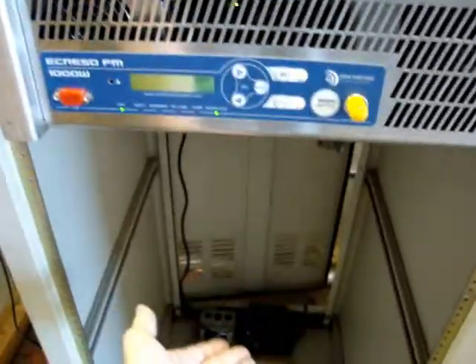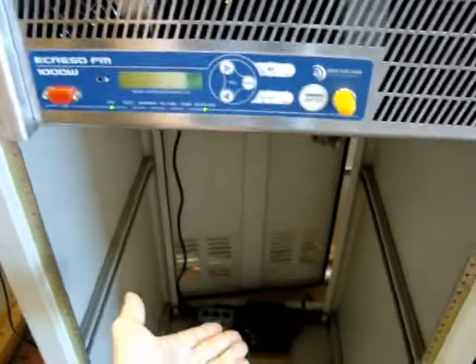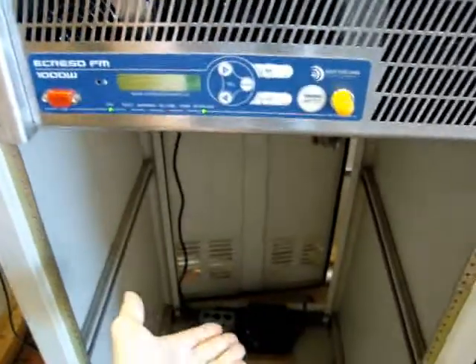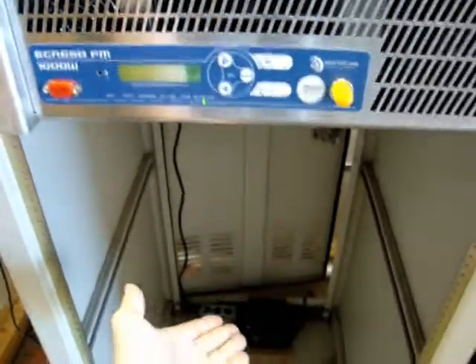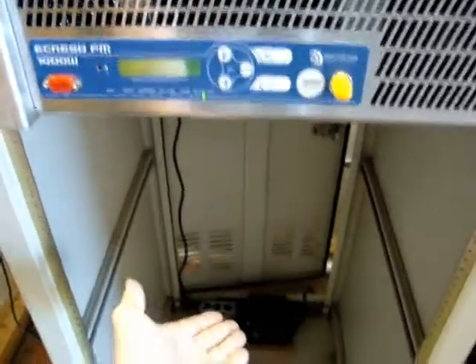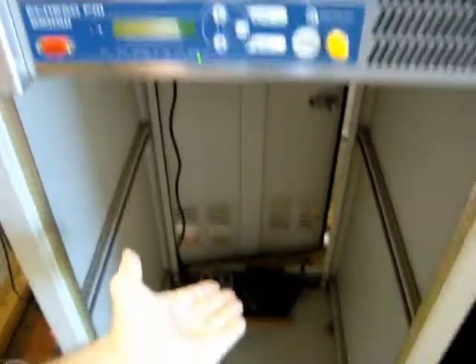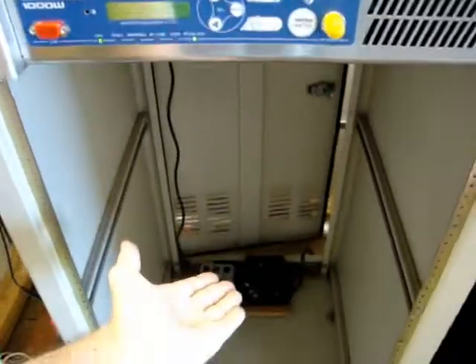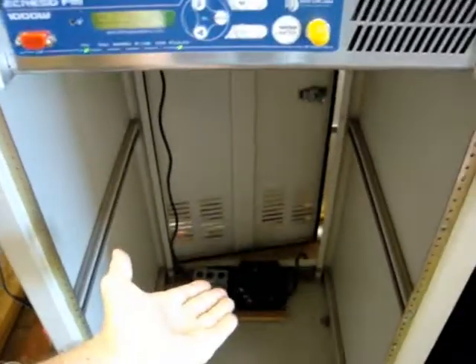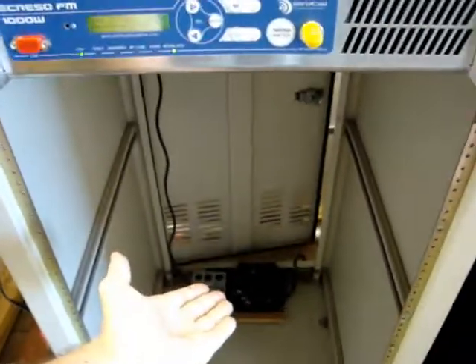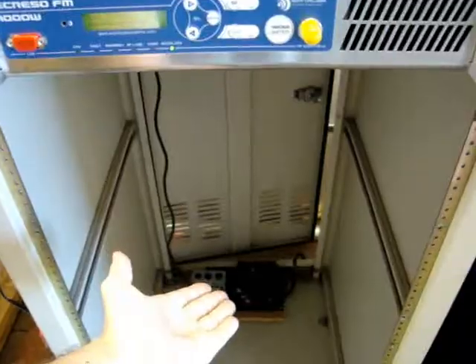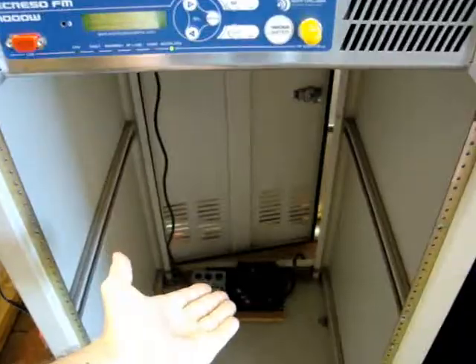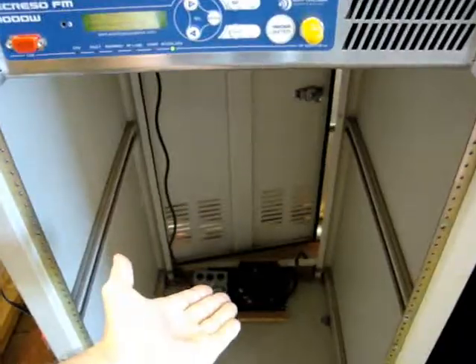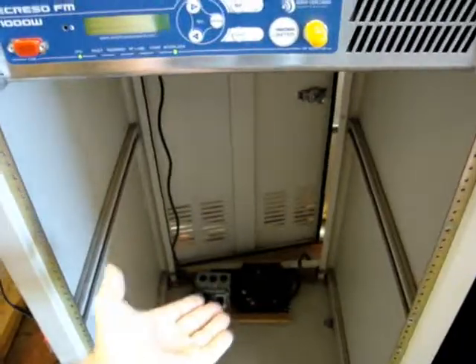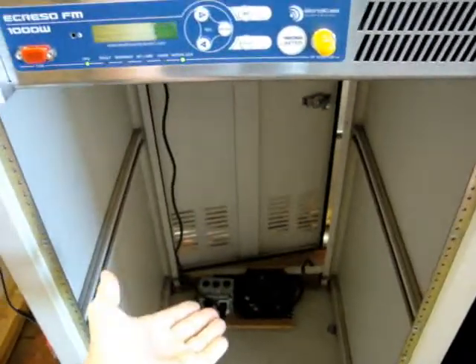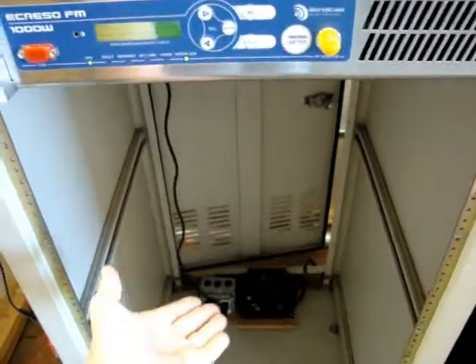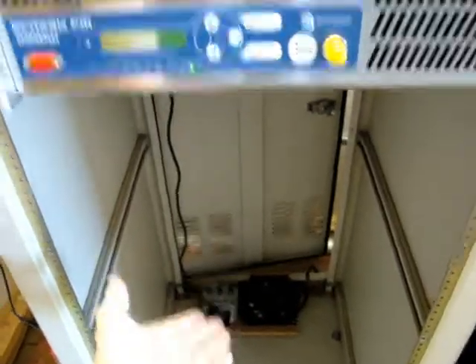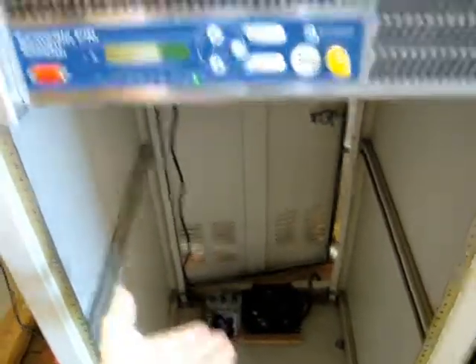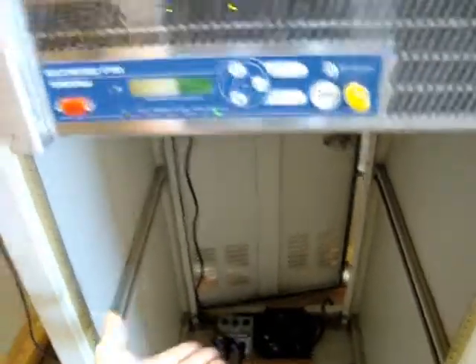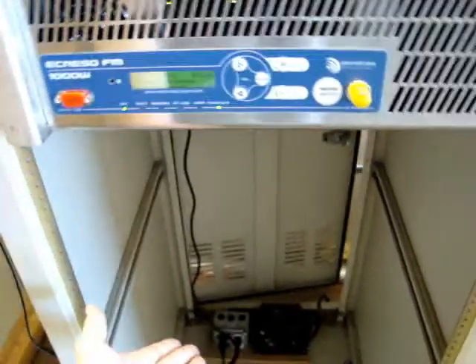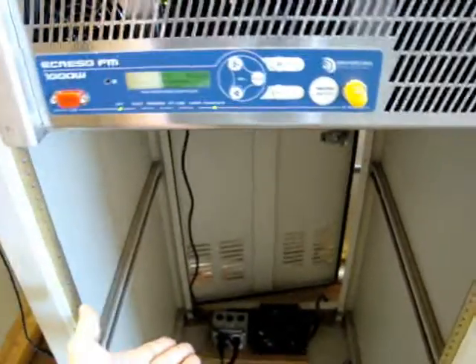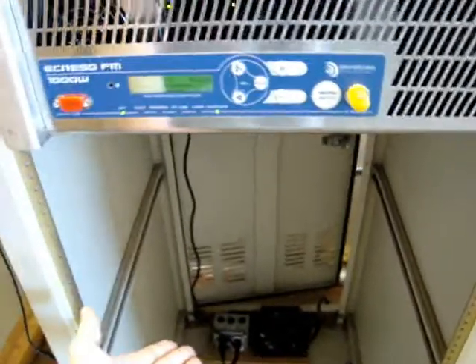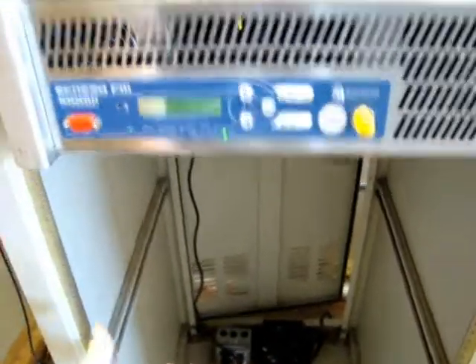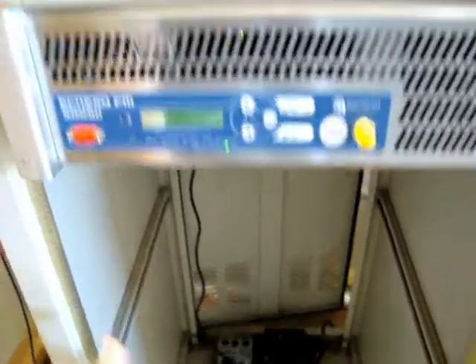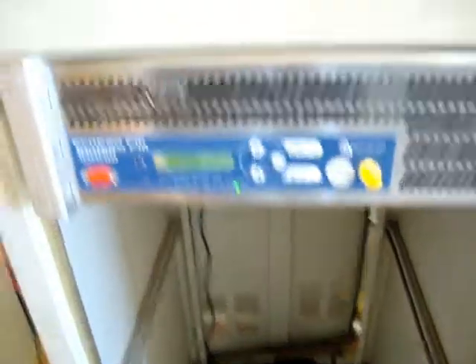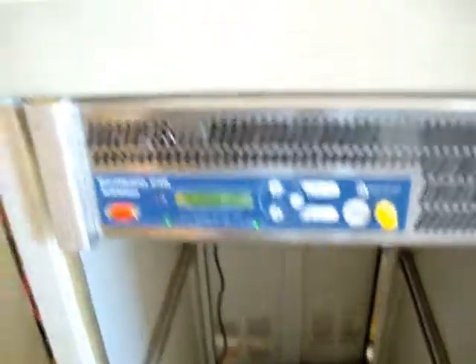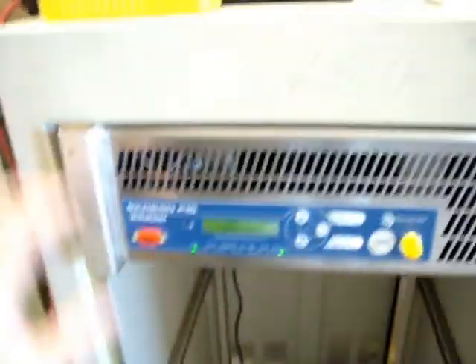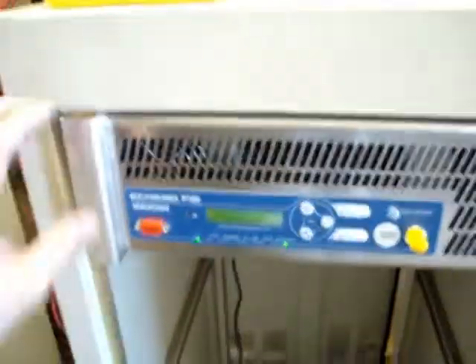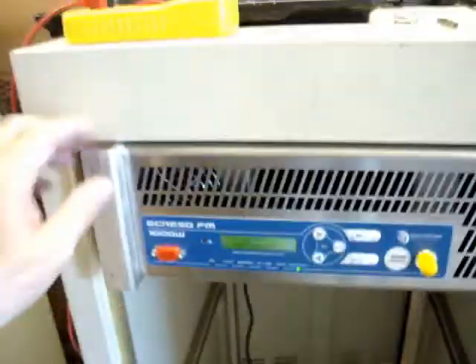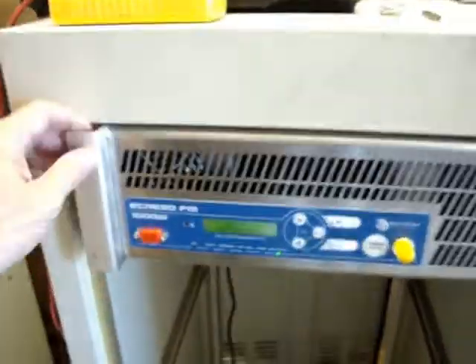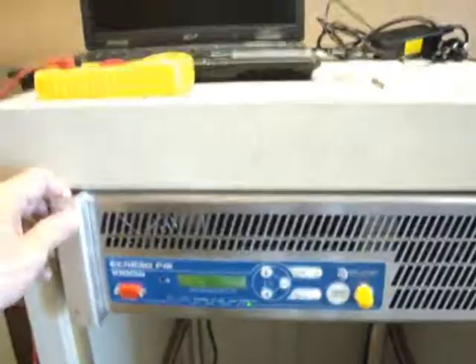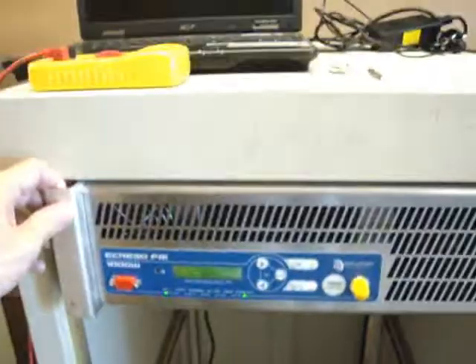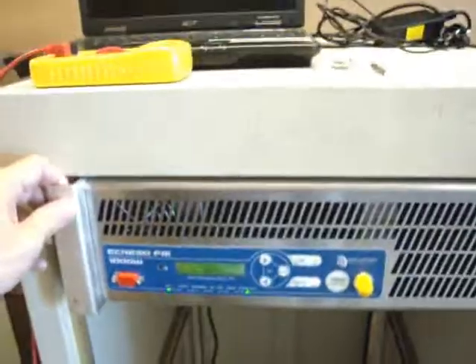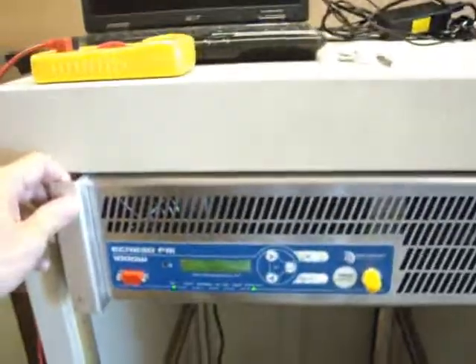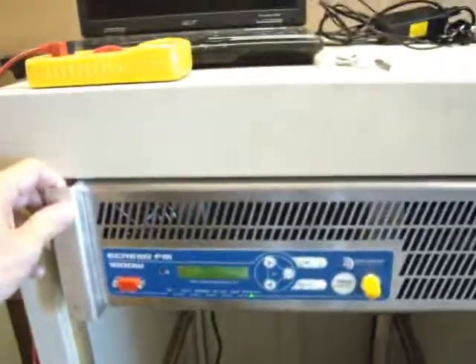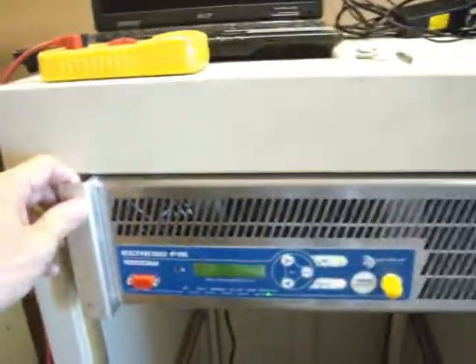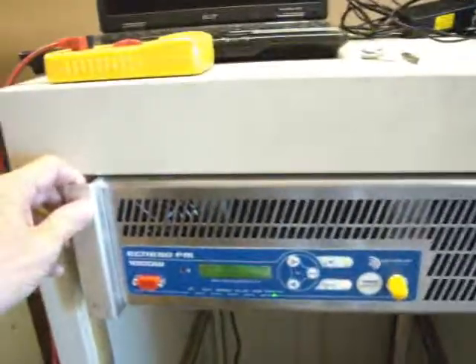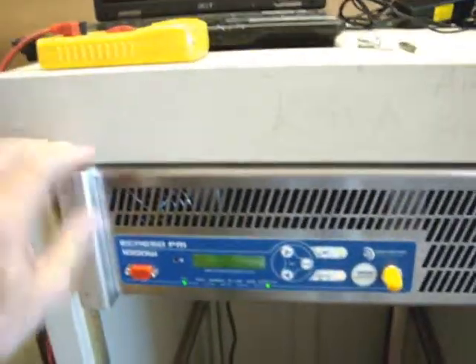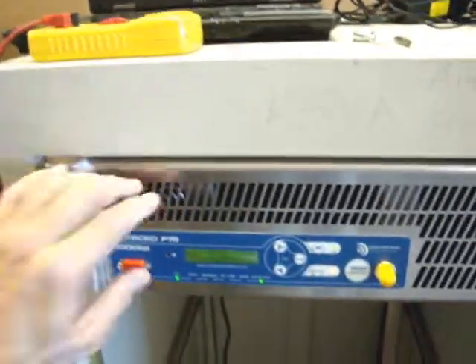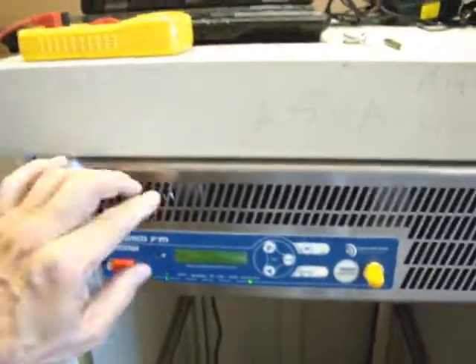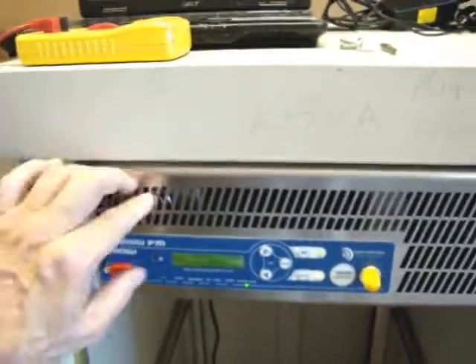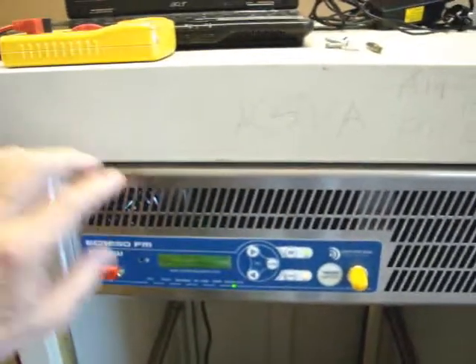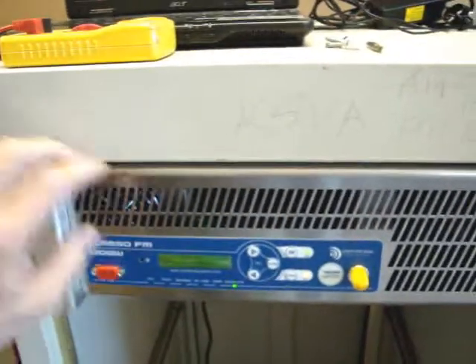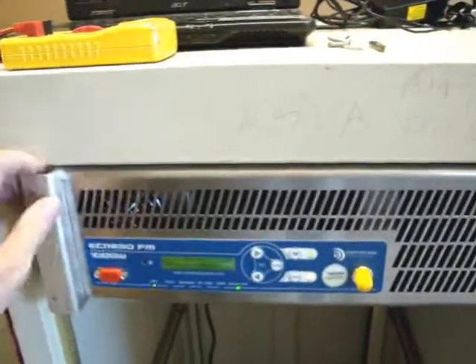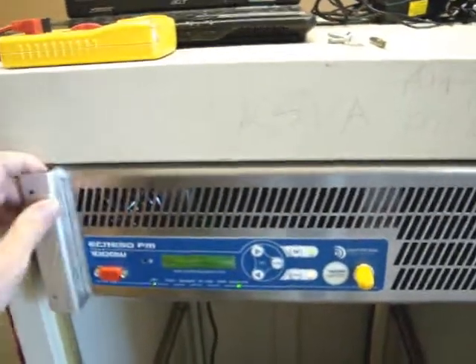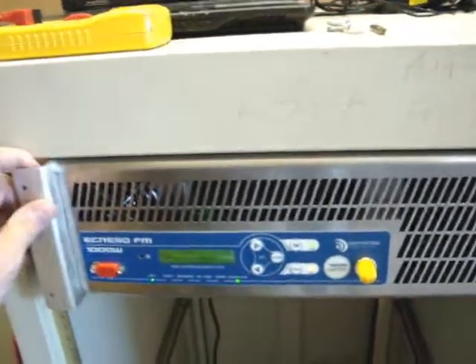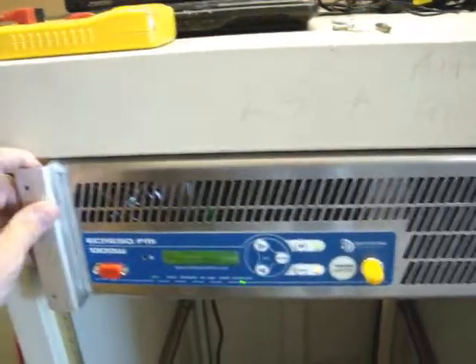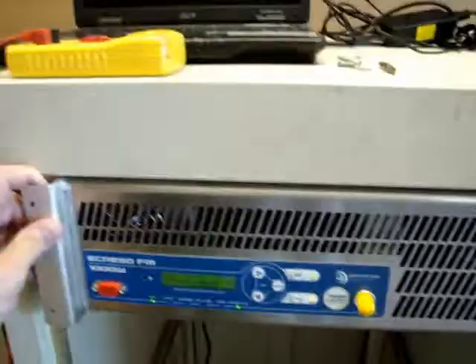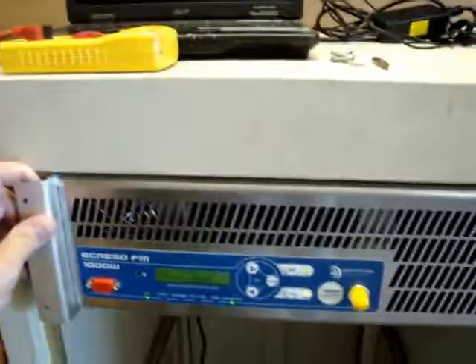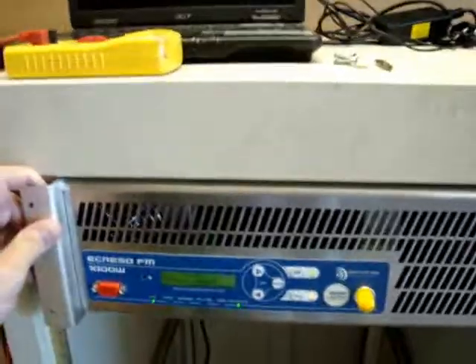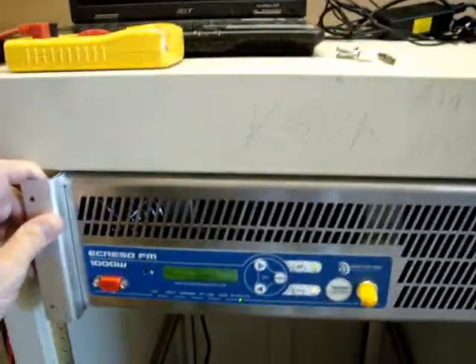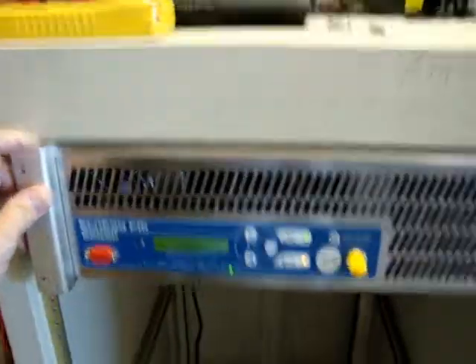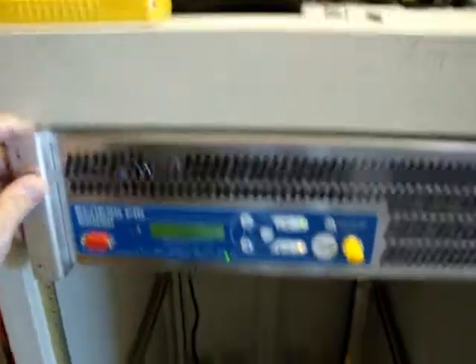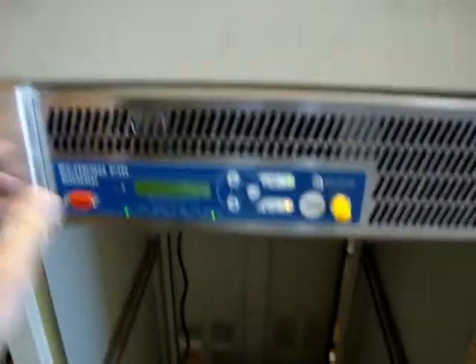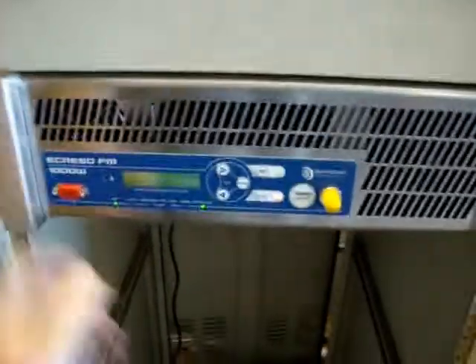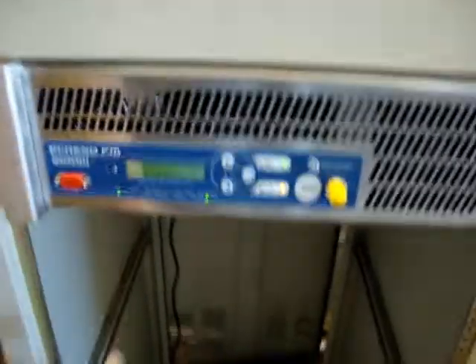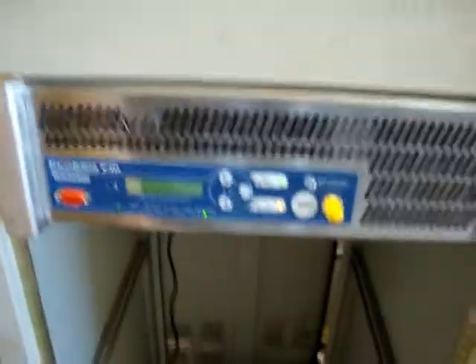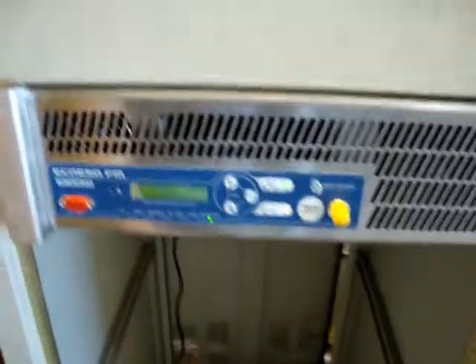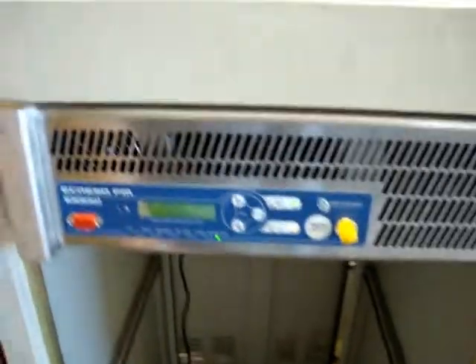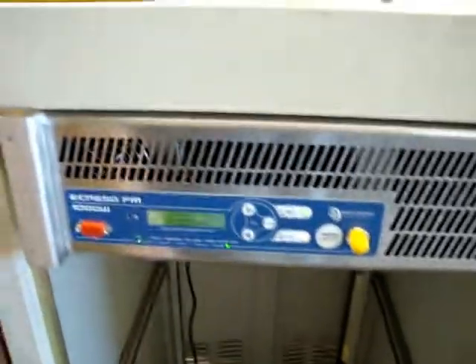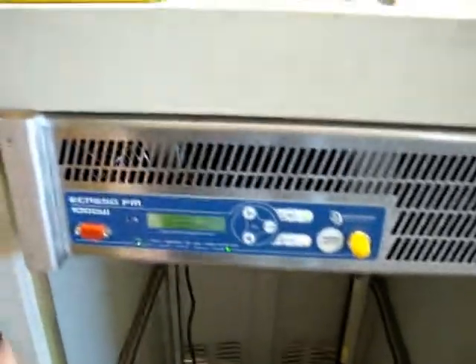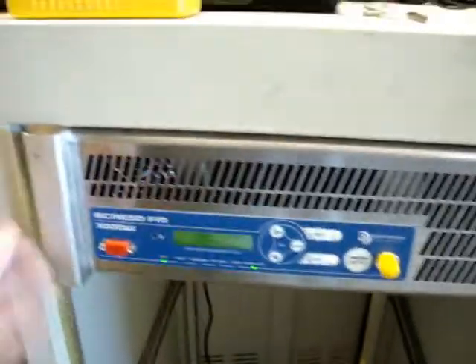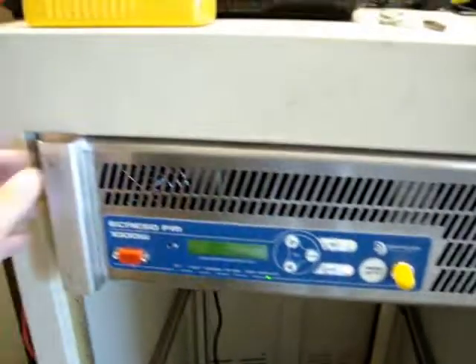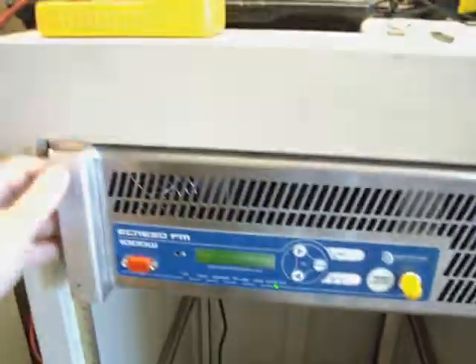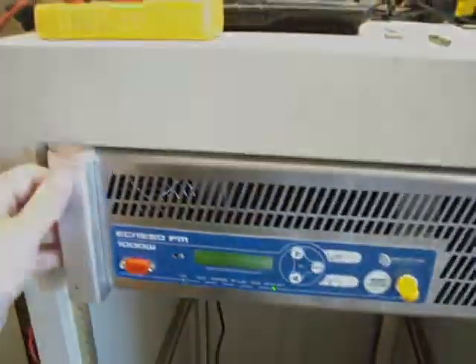If you have an isolation transformer laying around, you saw the schematic. If you have one of these, this will probably help you out a lot.